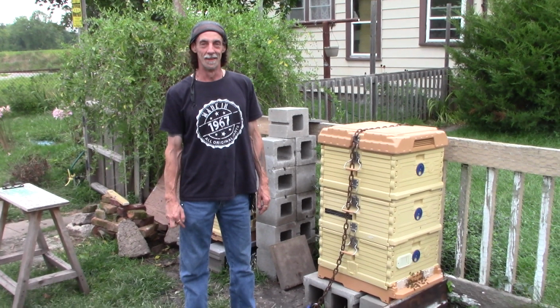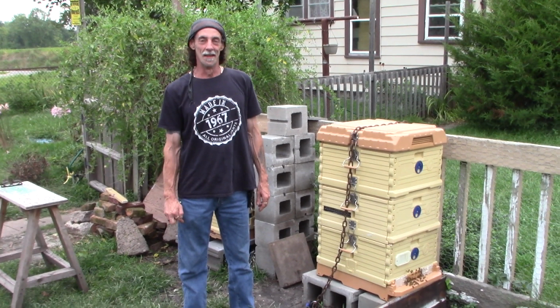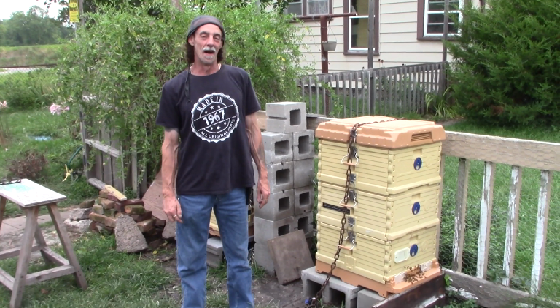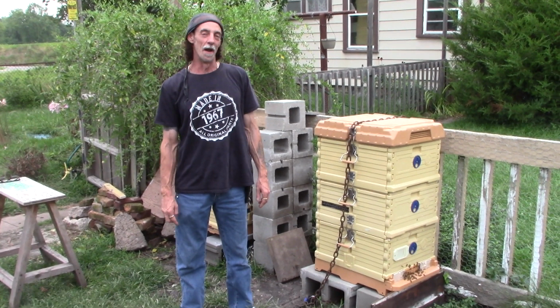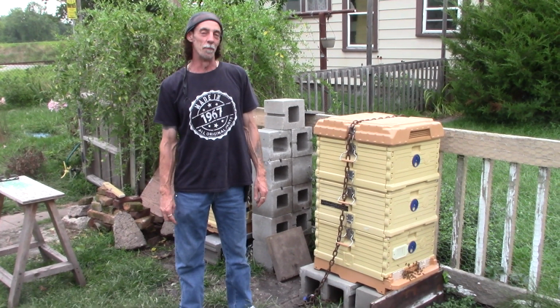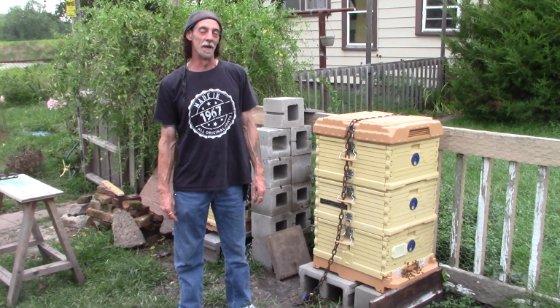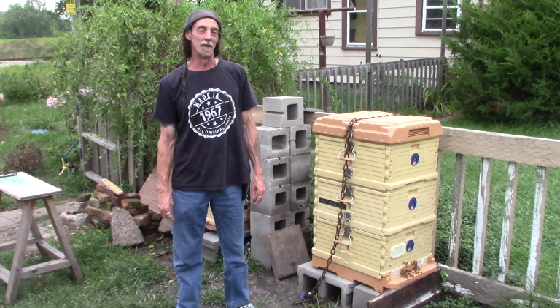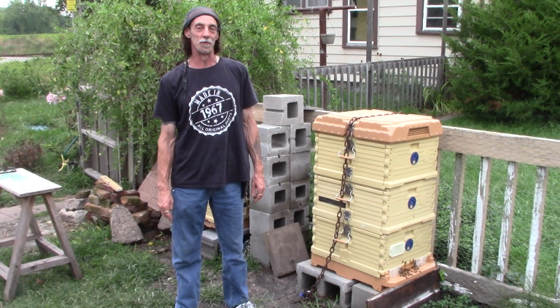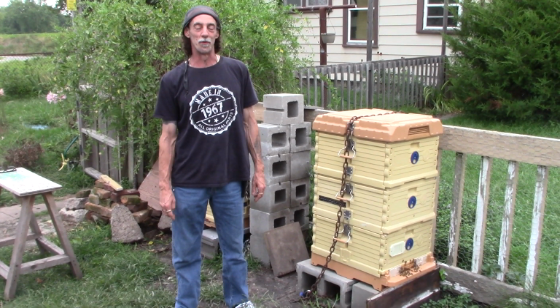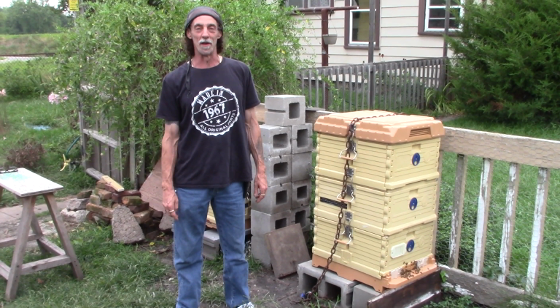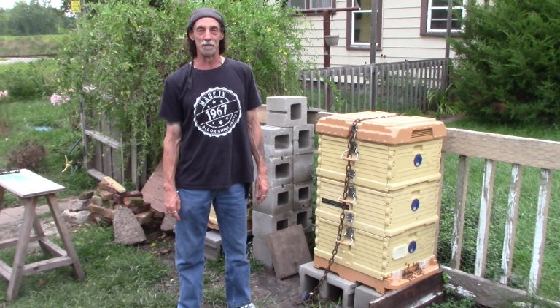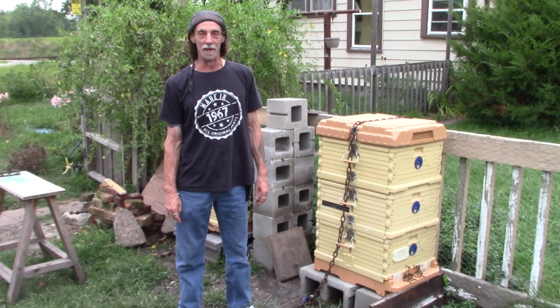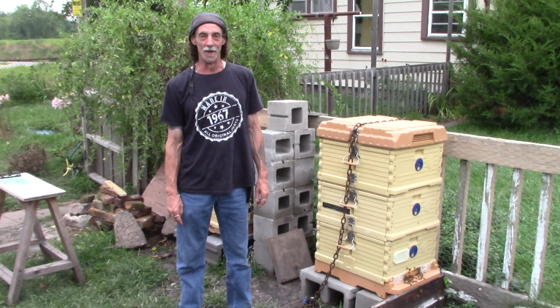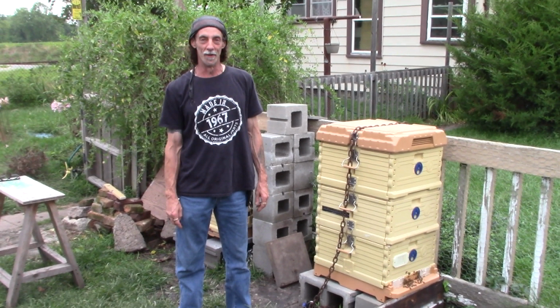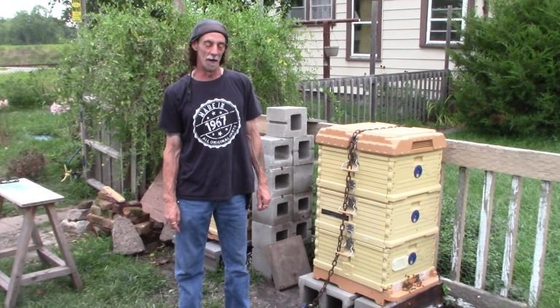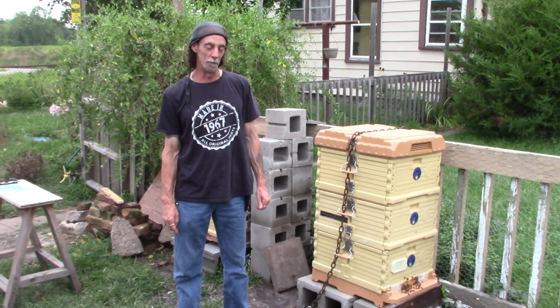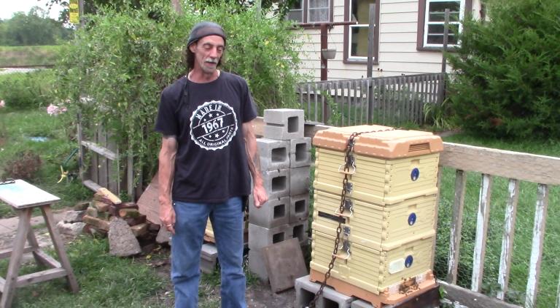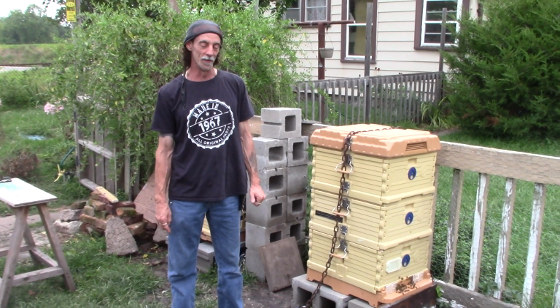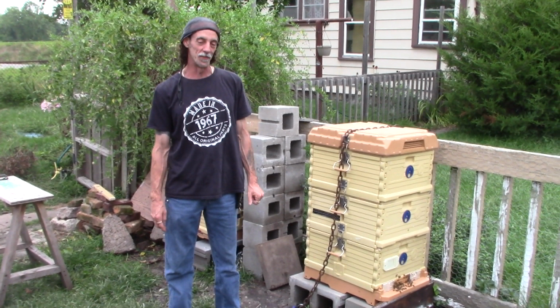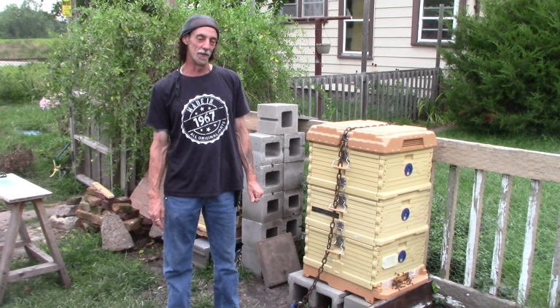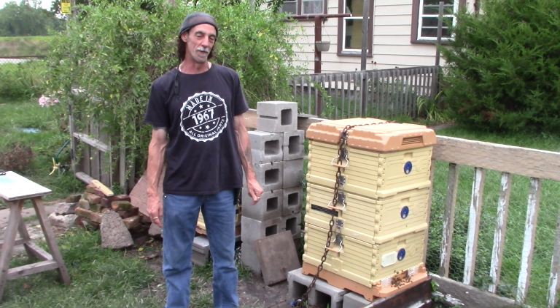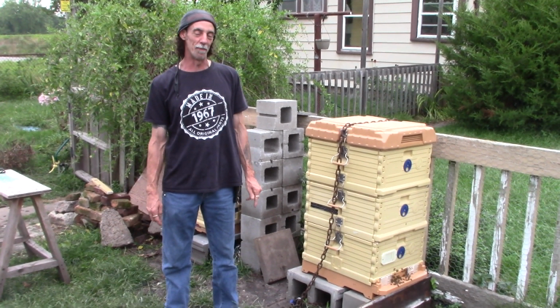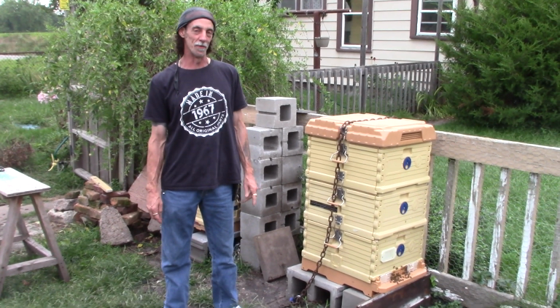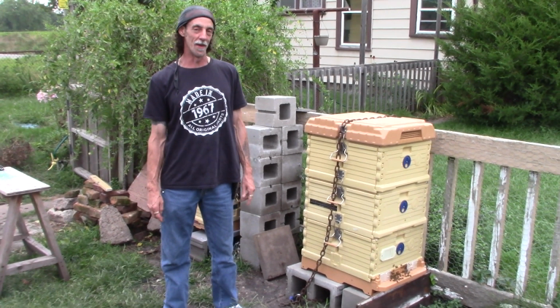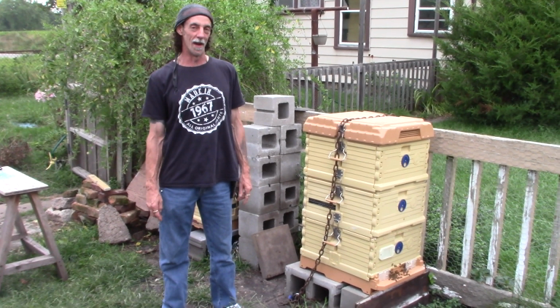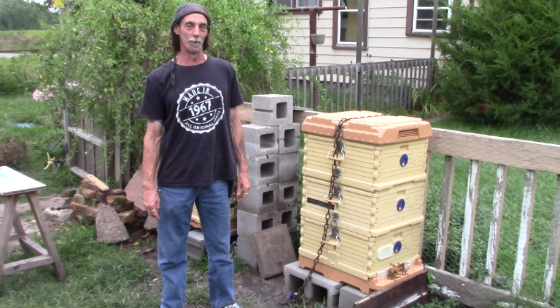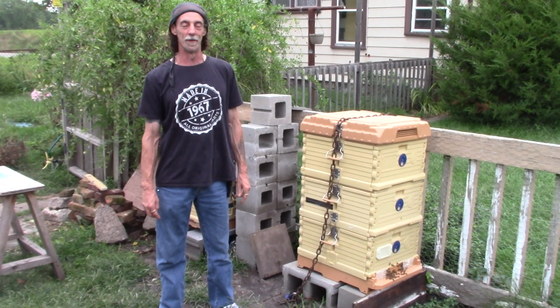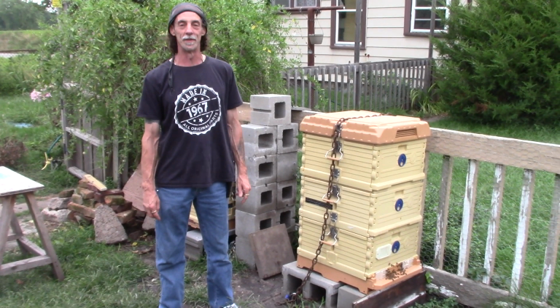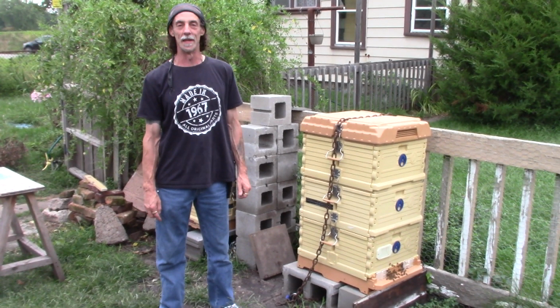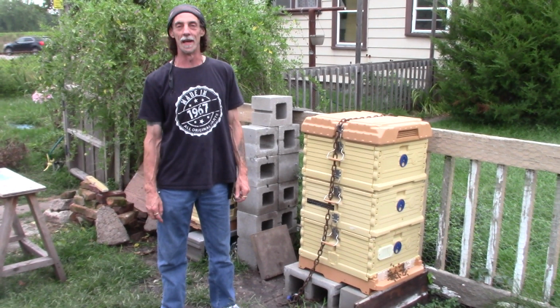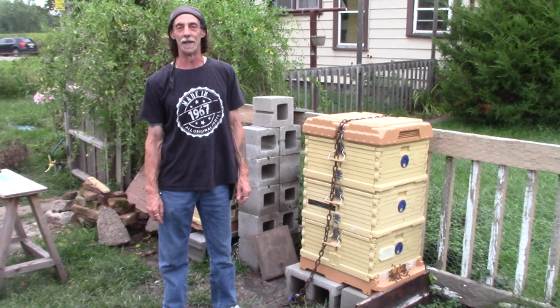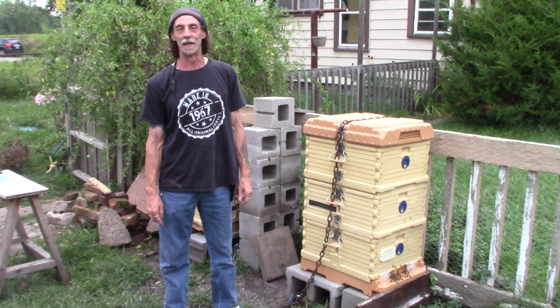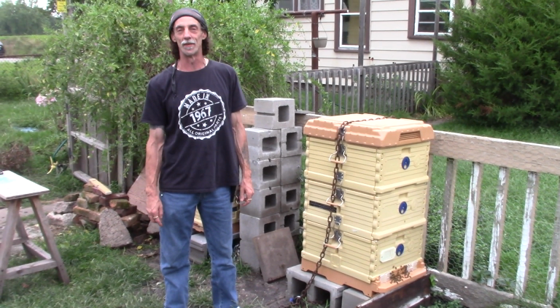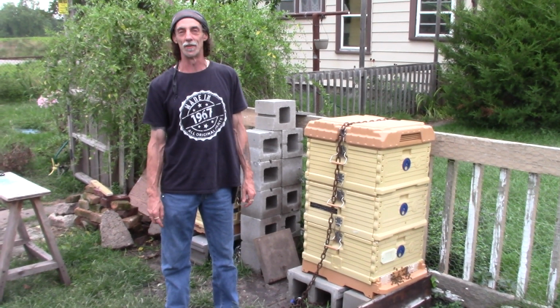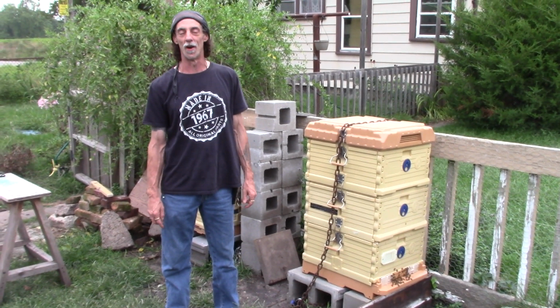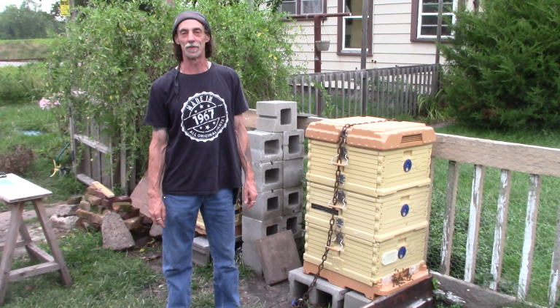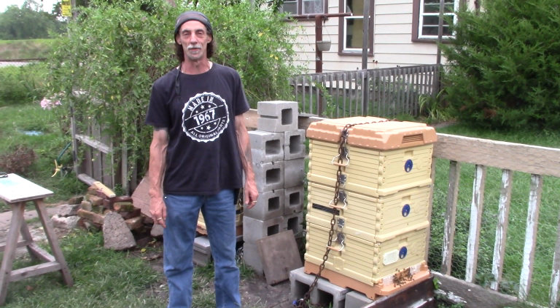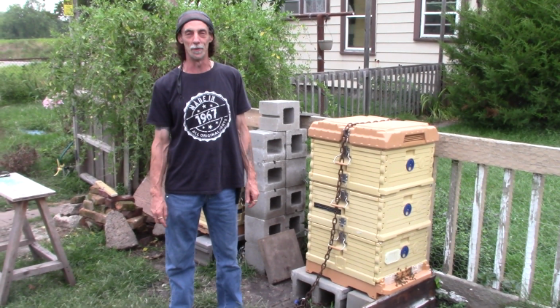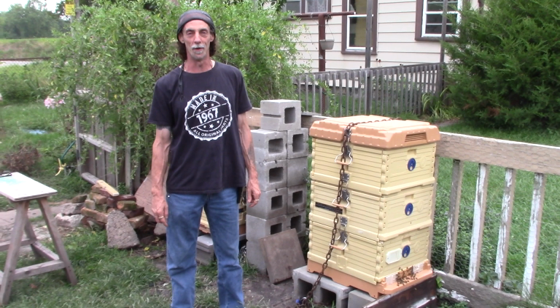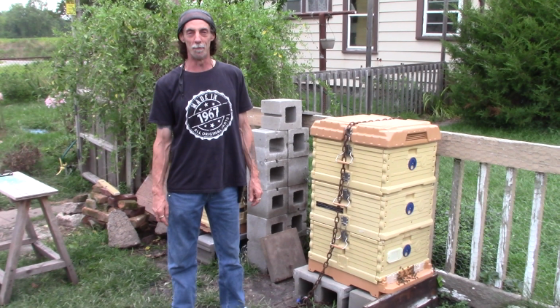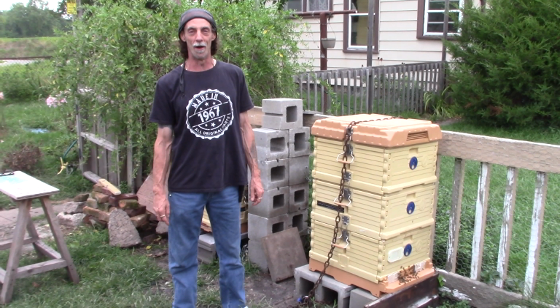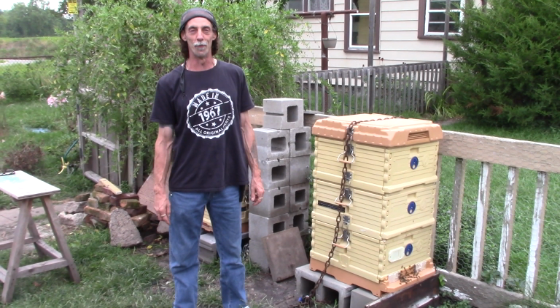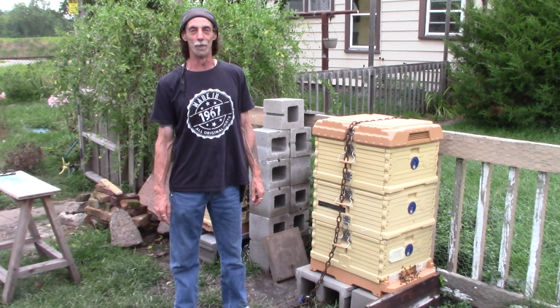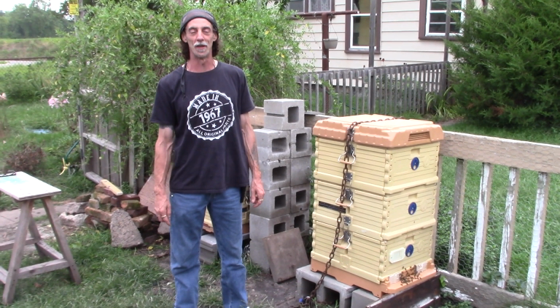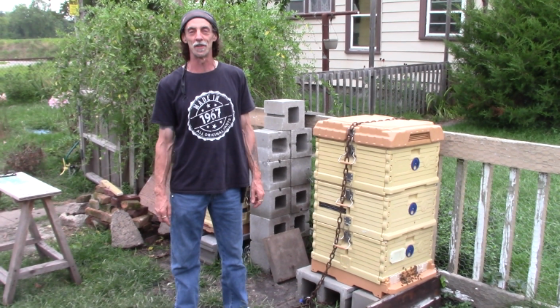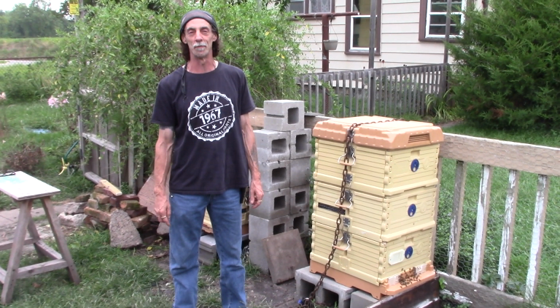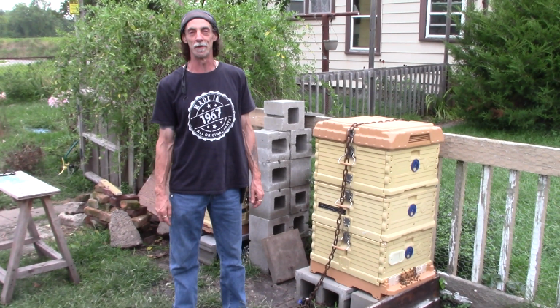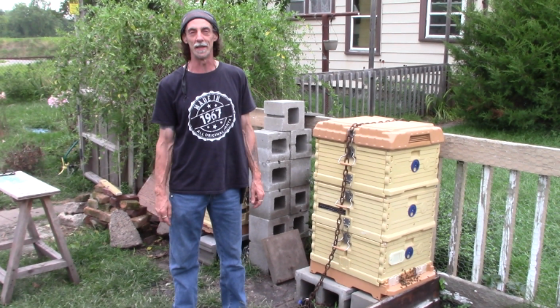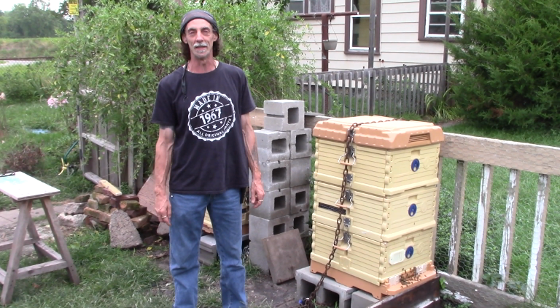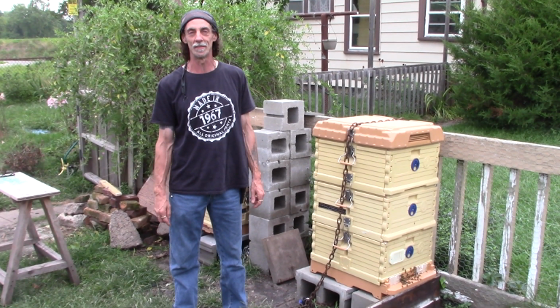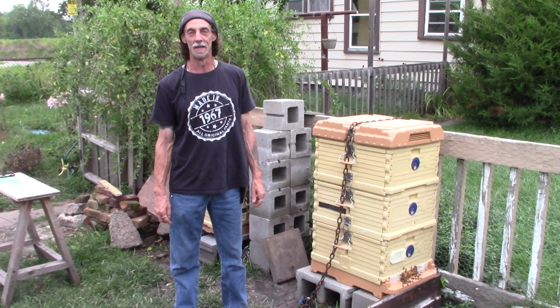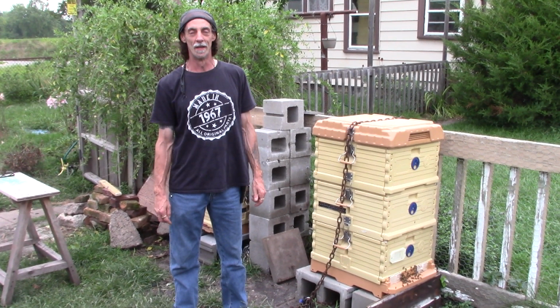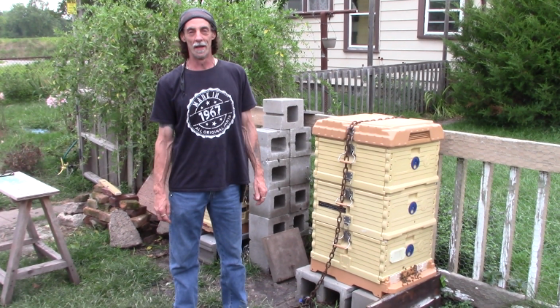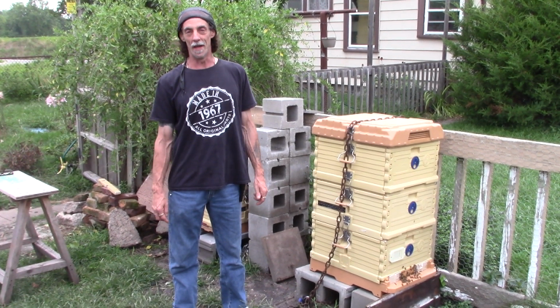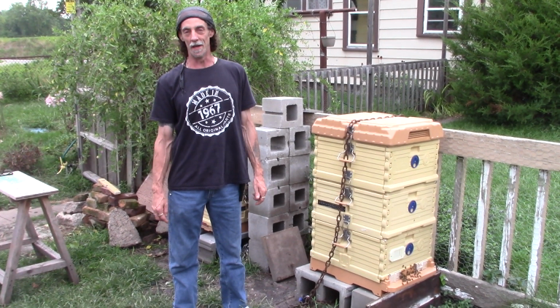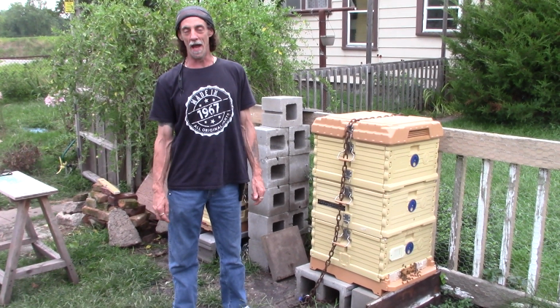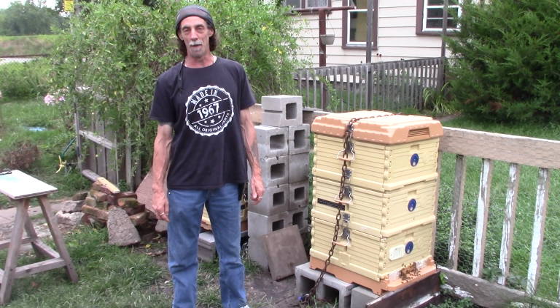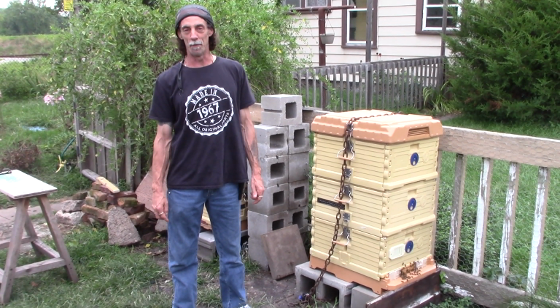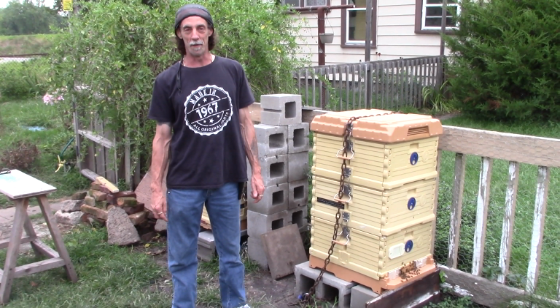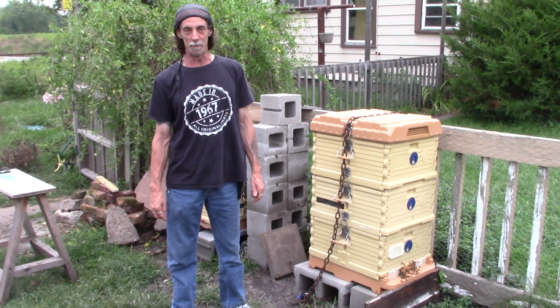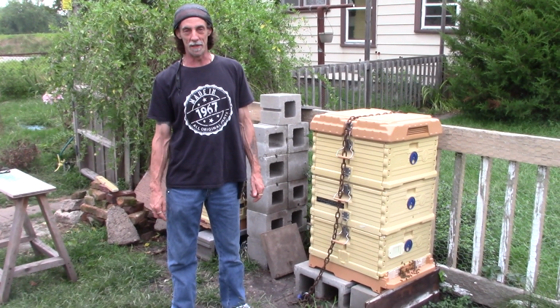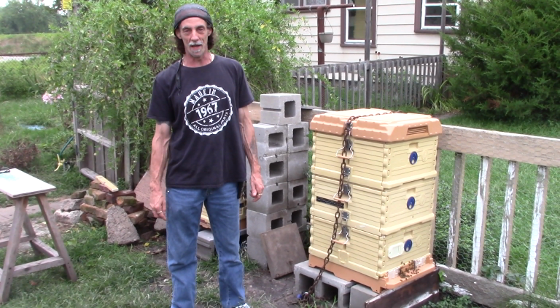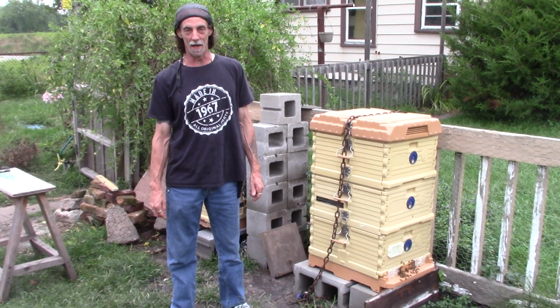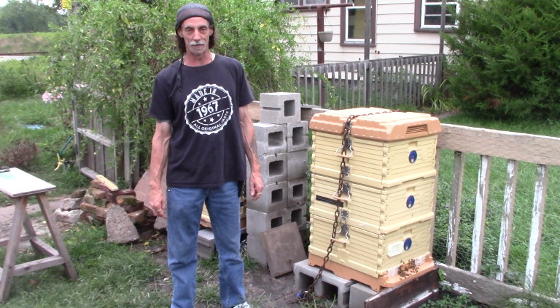Hi, my name is Greg Vail. I'm here in Cedar Rapids, Iowa, and today I'd like to talk to you about Russian bees and Apimaye beehives.